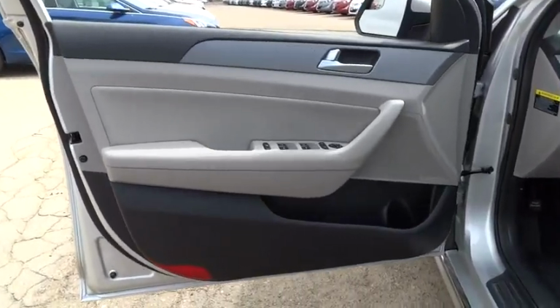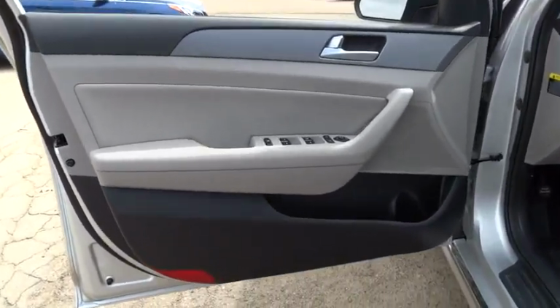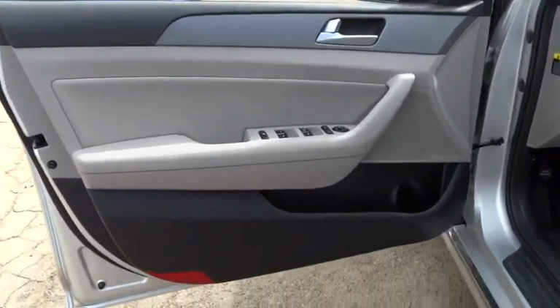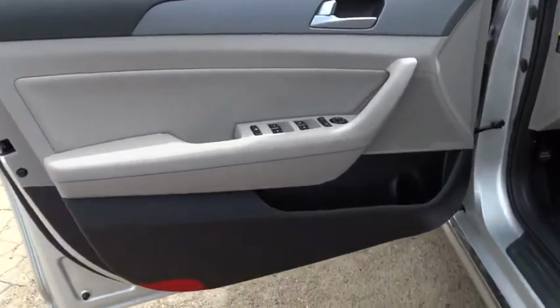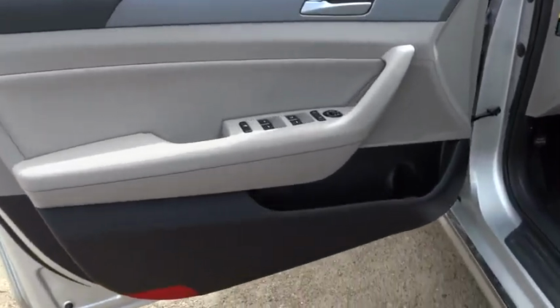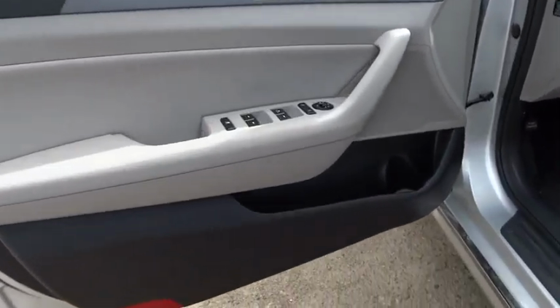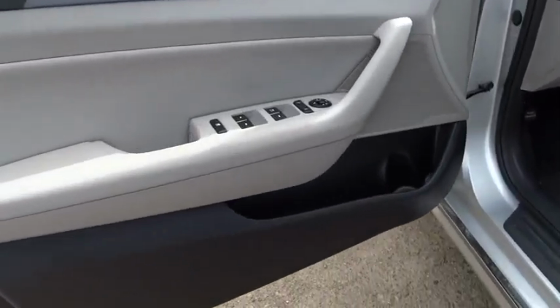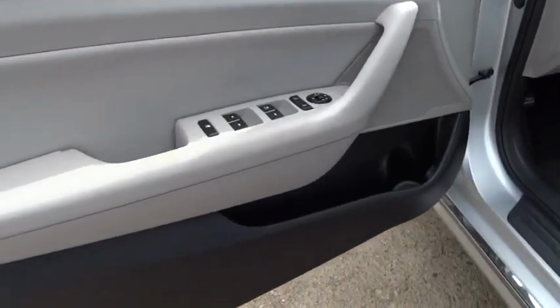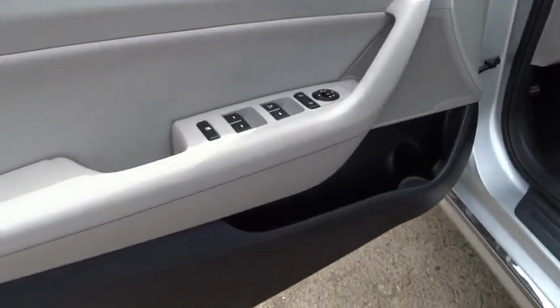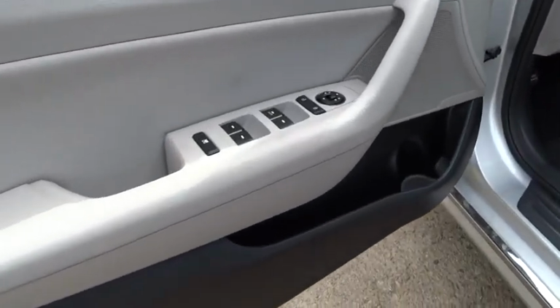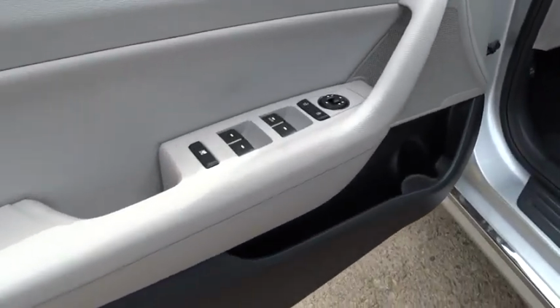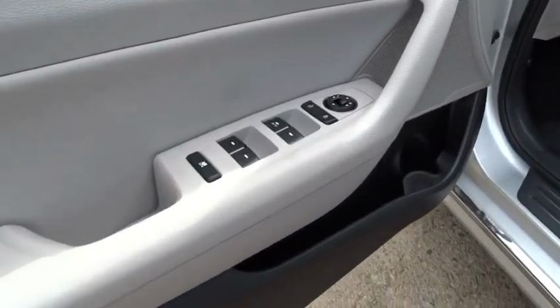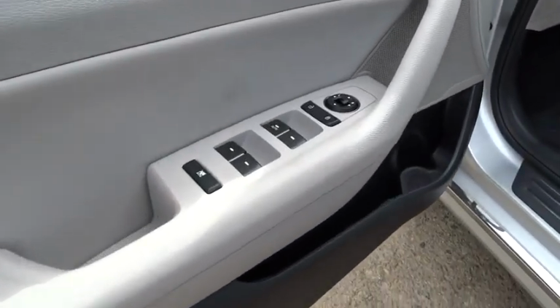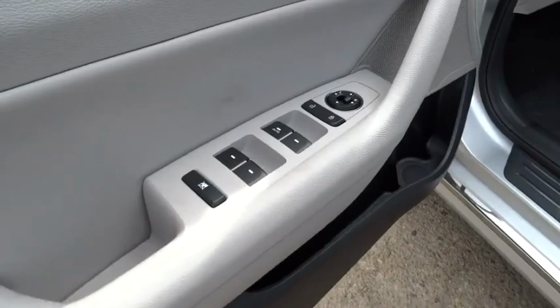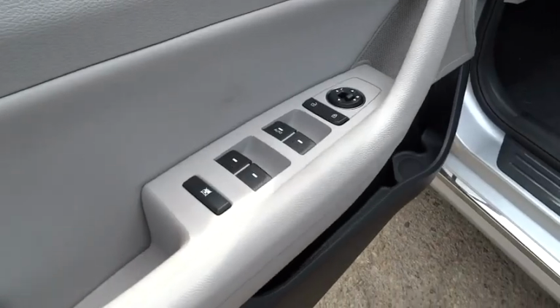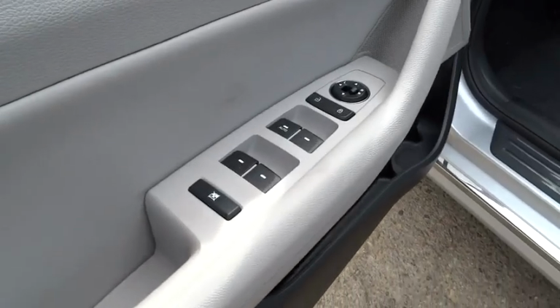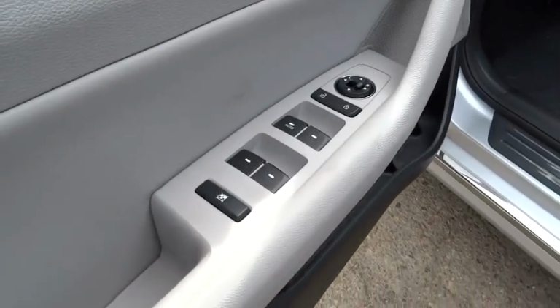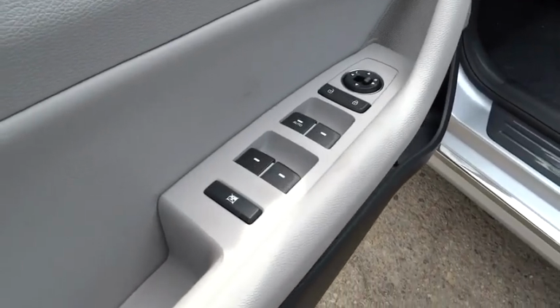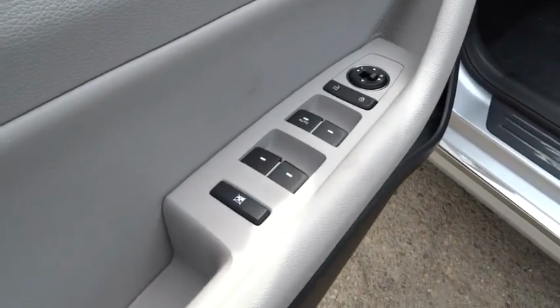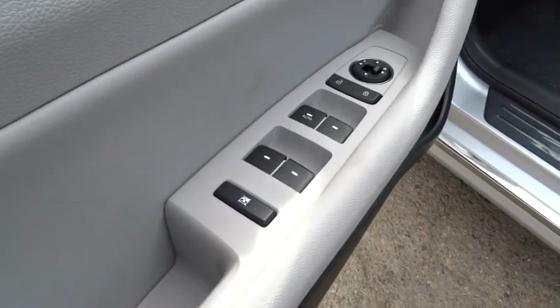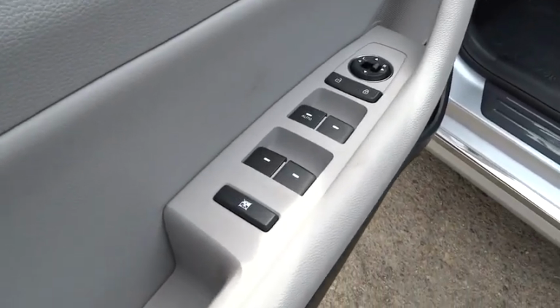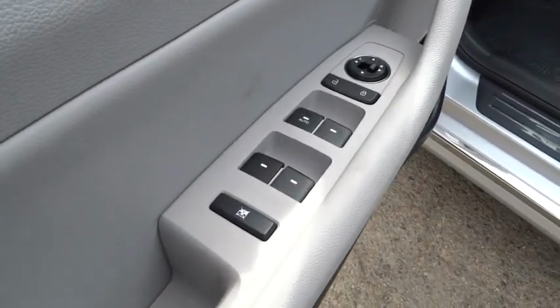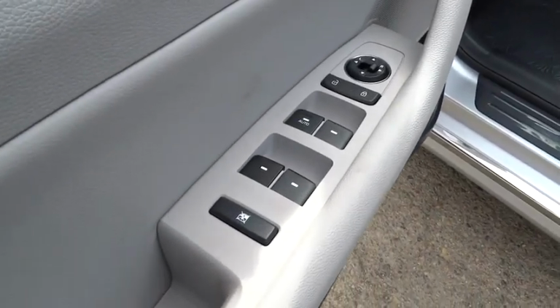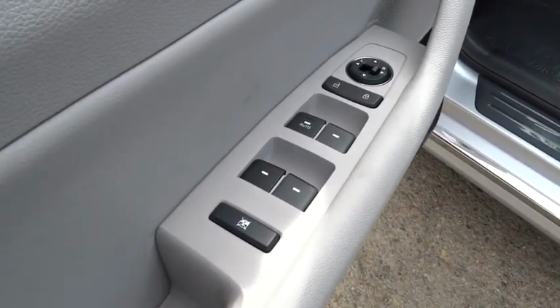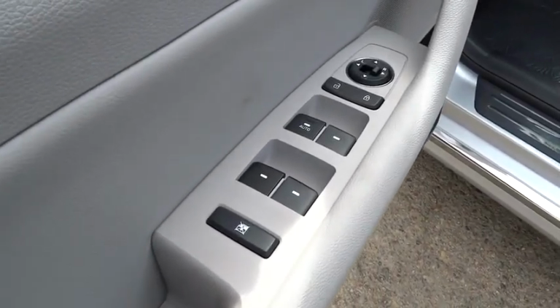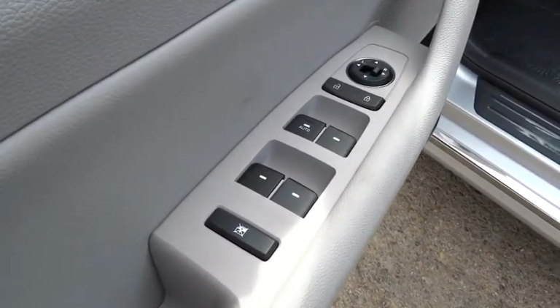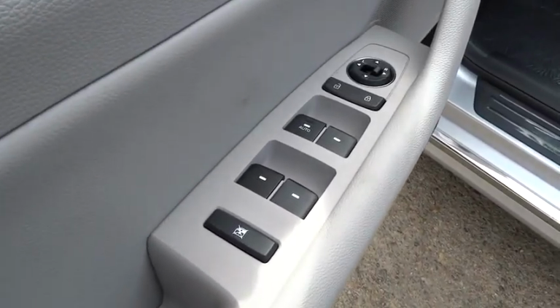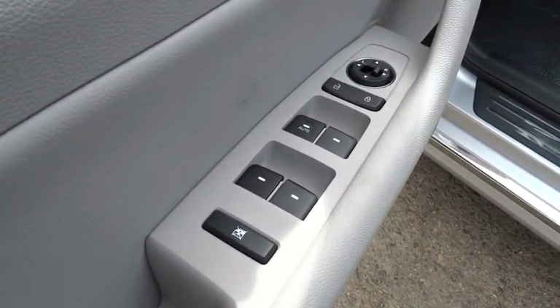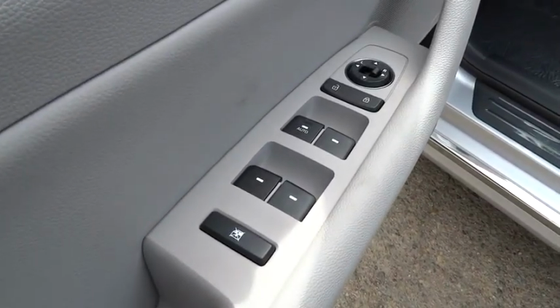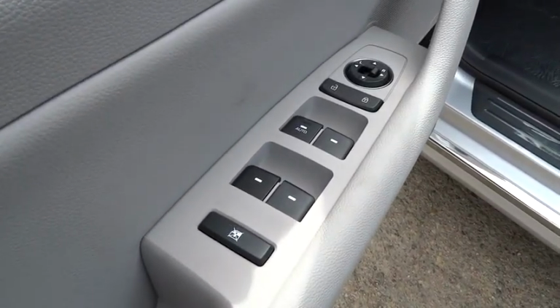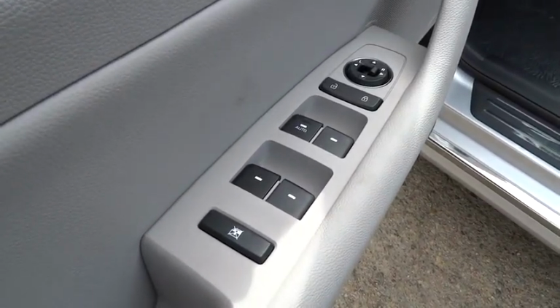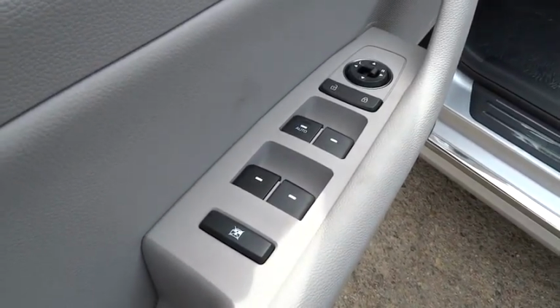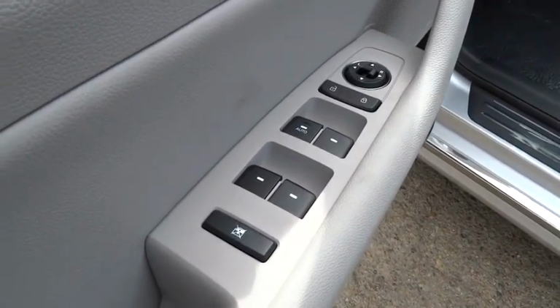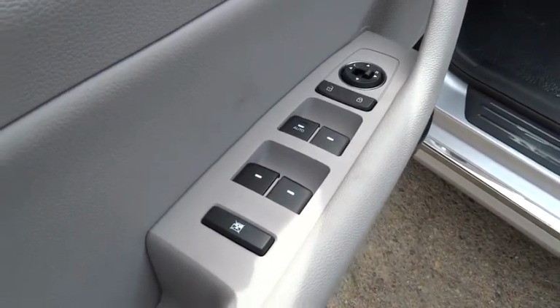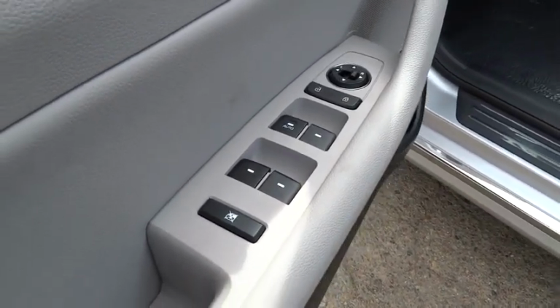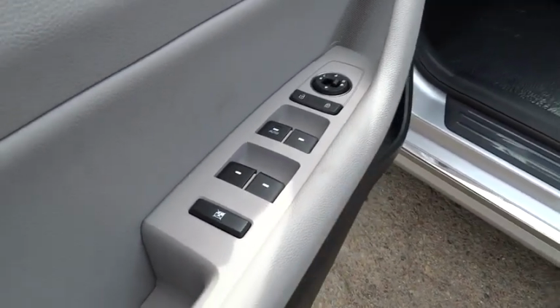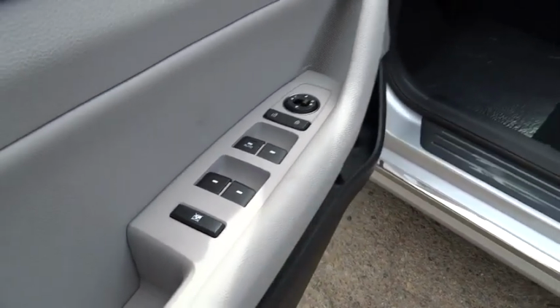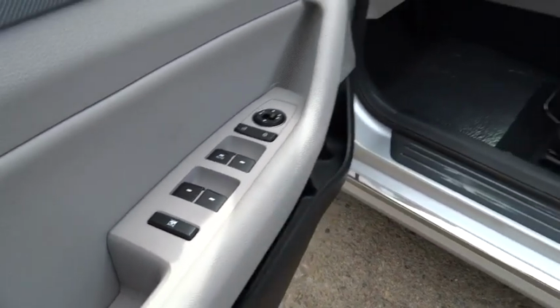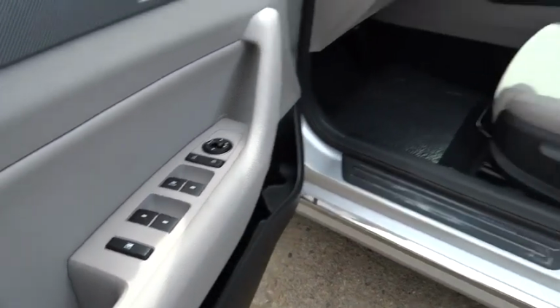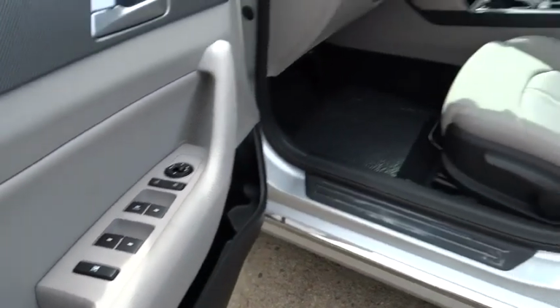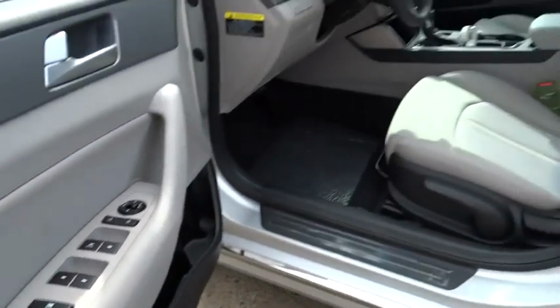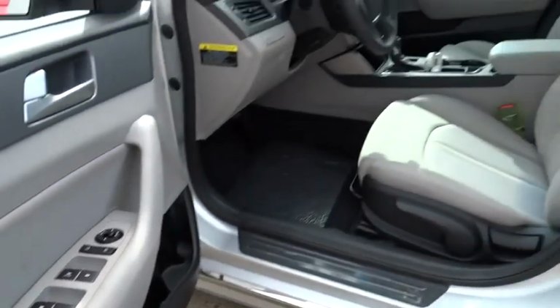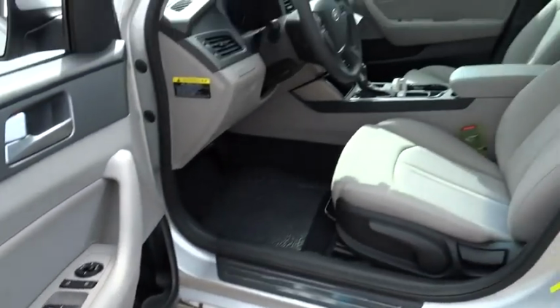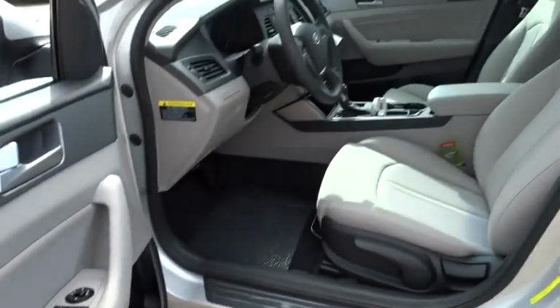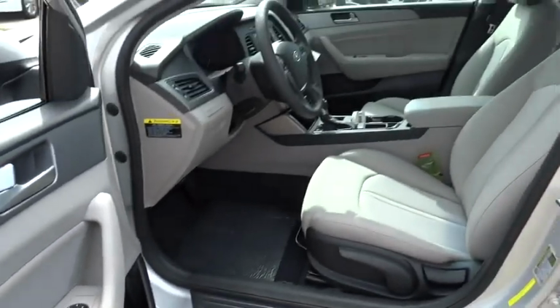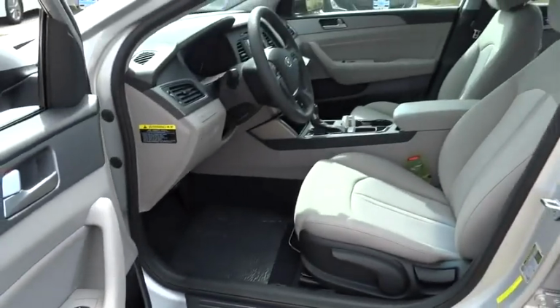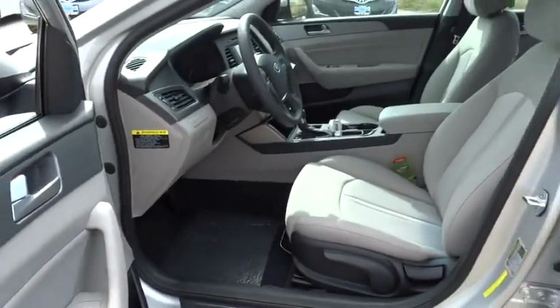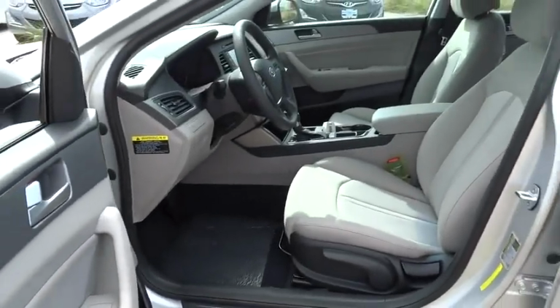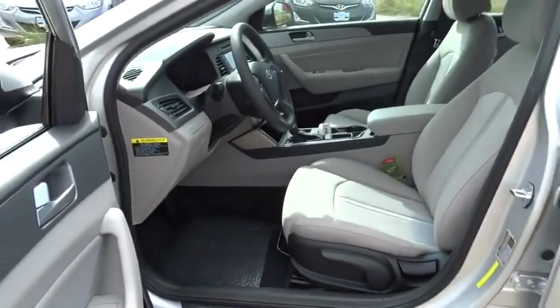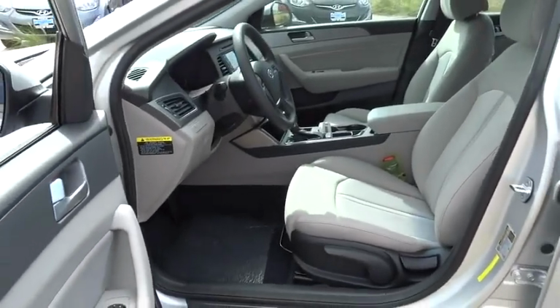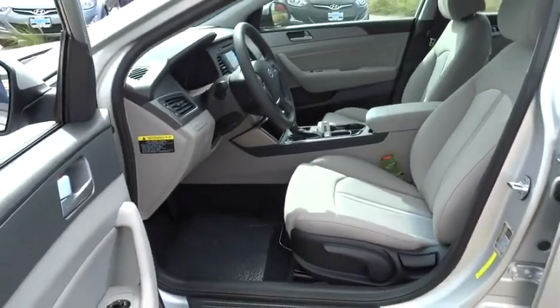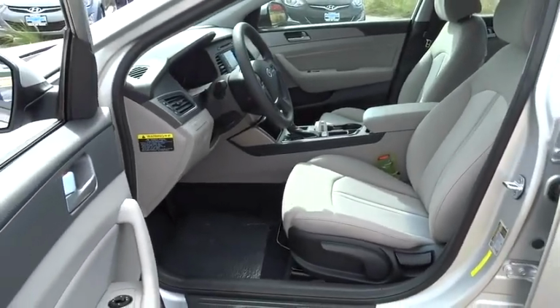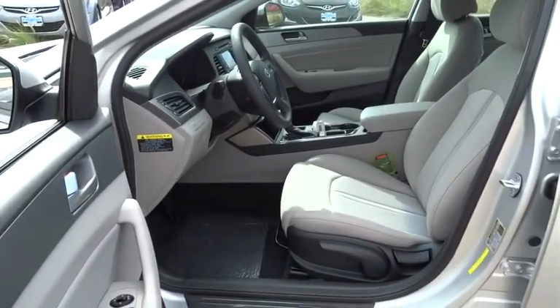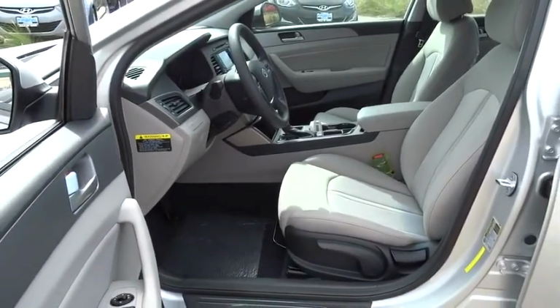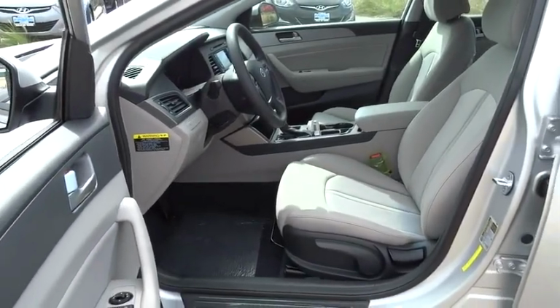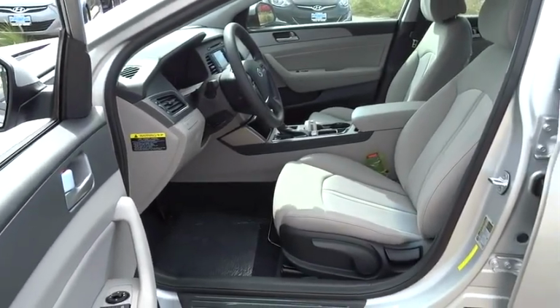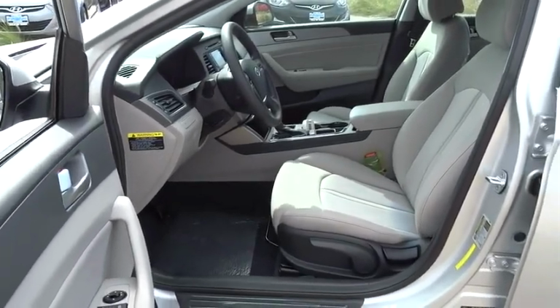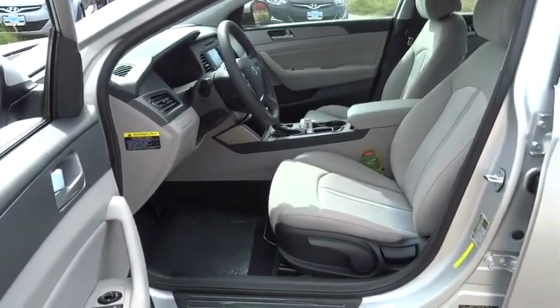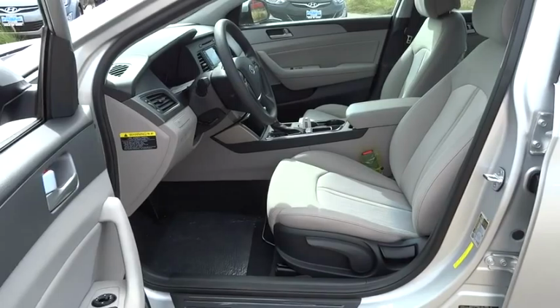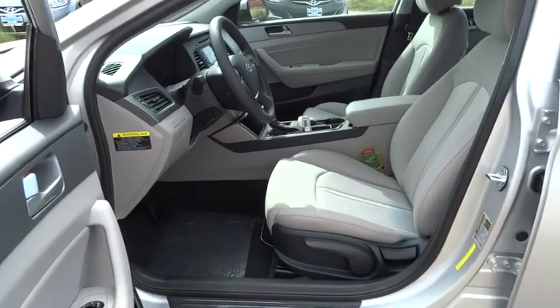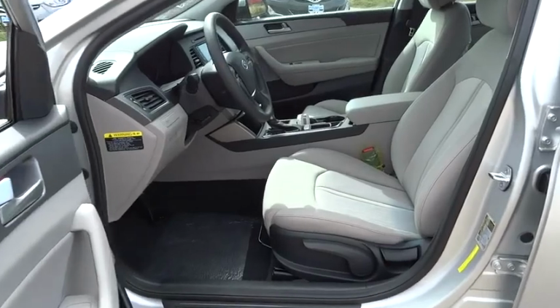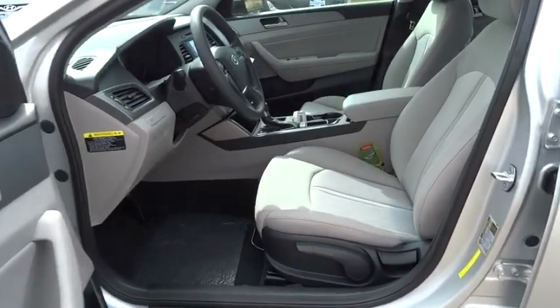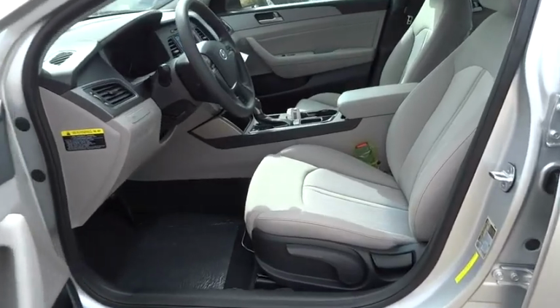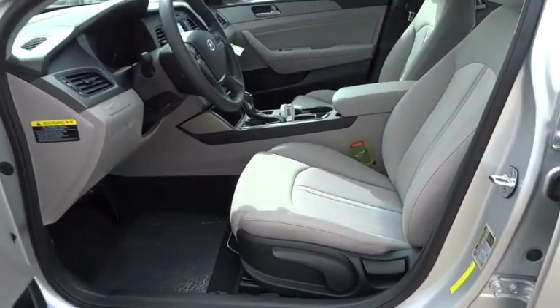Child safety locks. This isn't just a vehicle, it's an experience. So stop in for a test drive today.